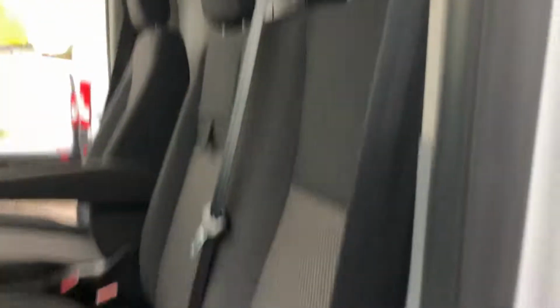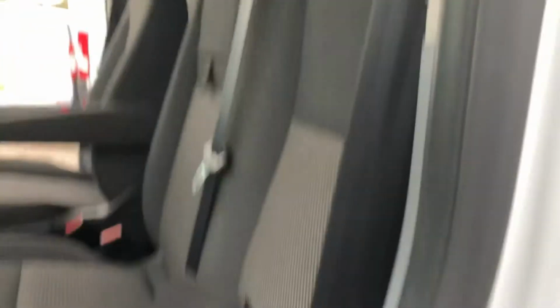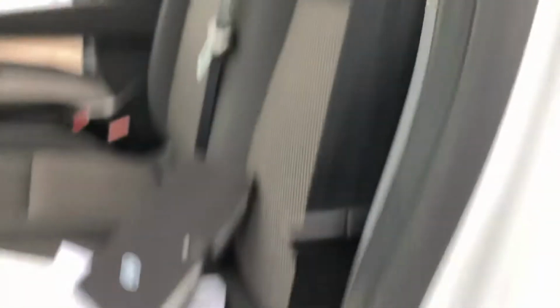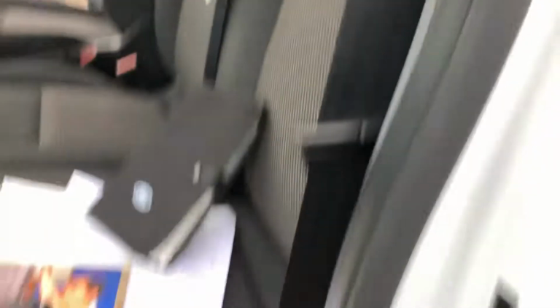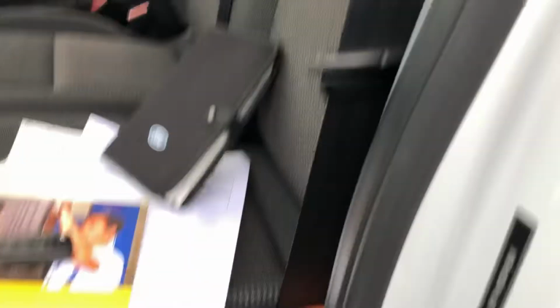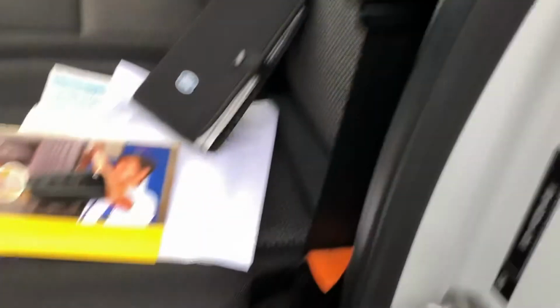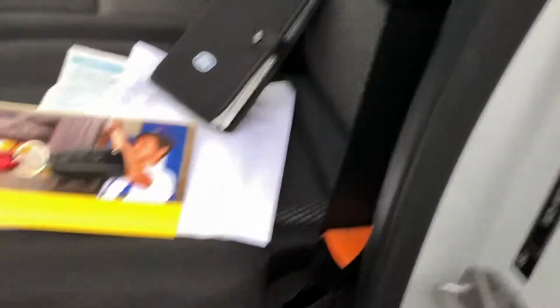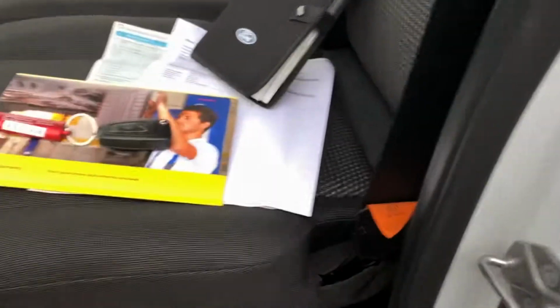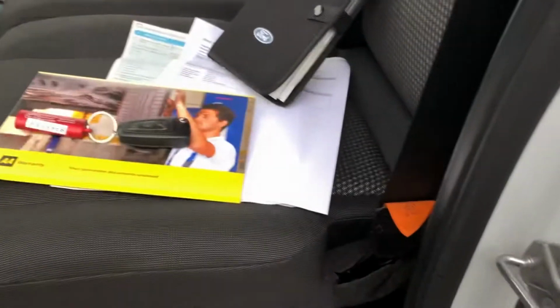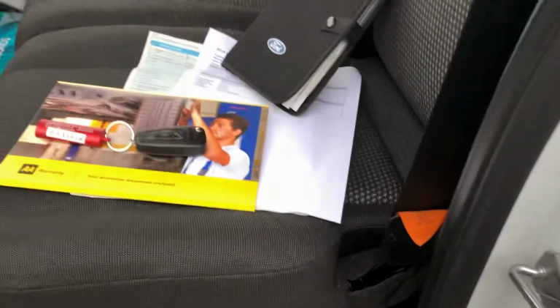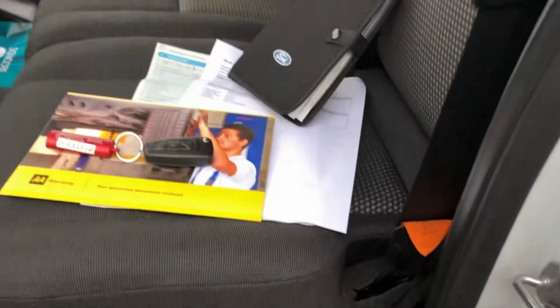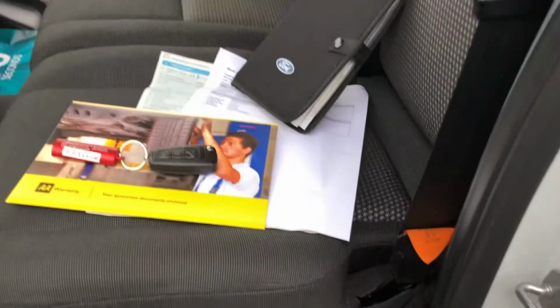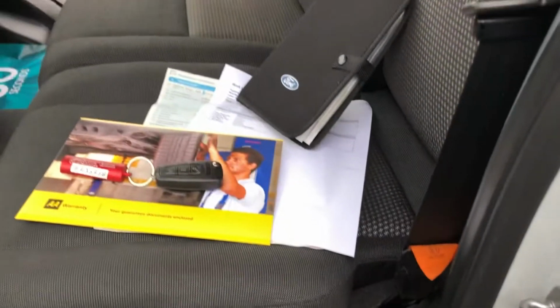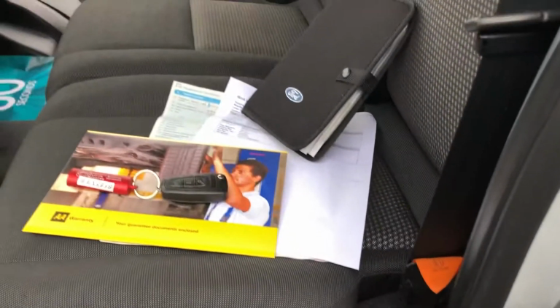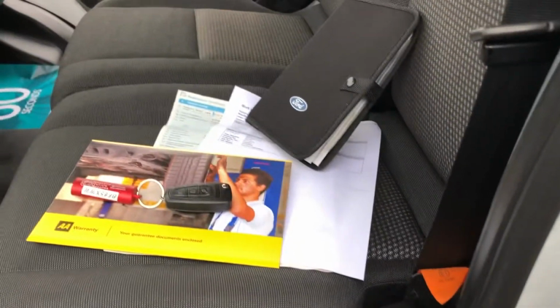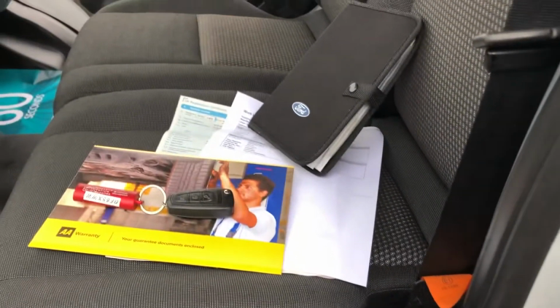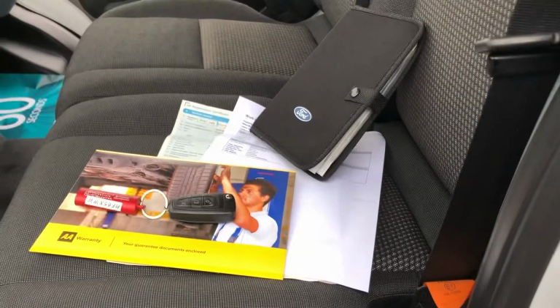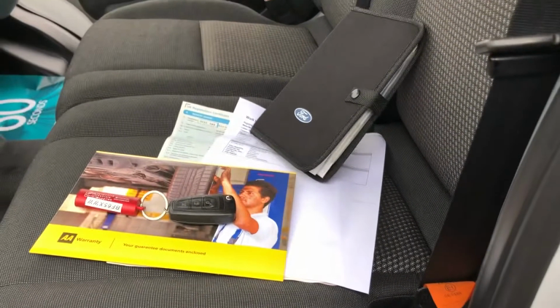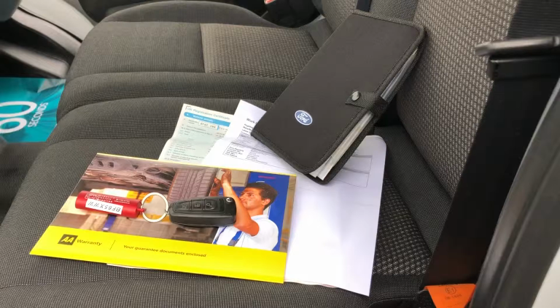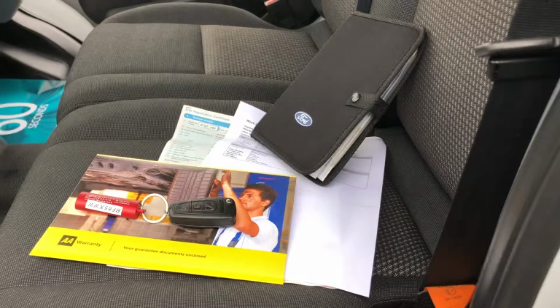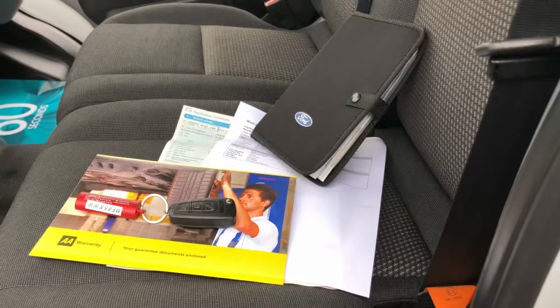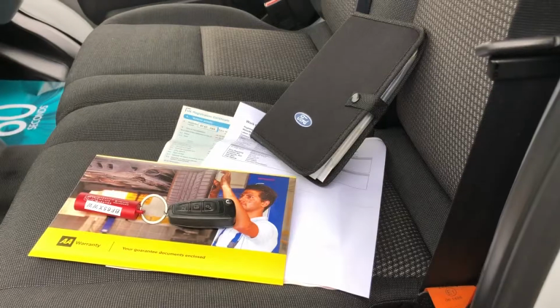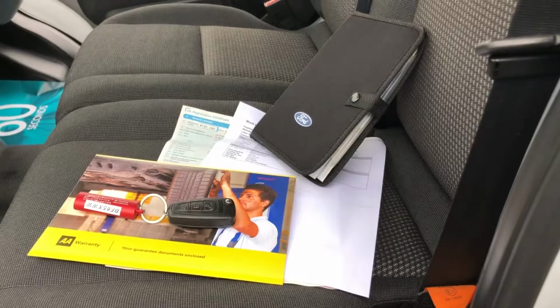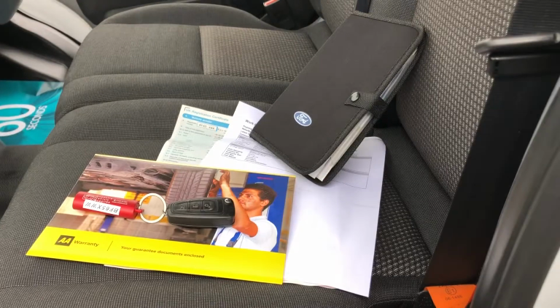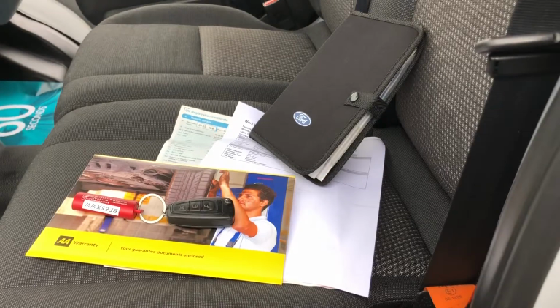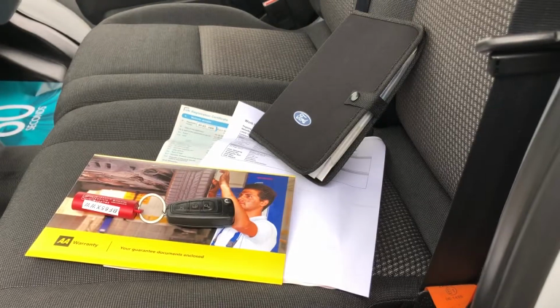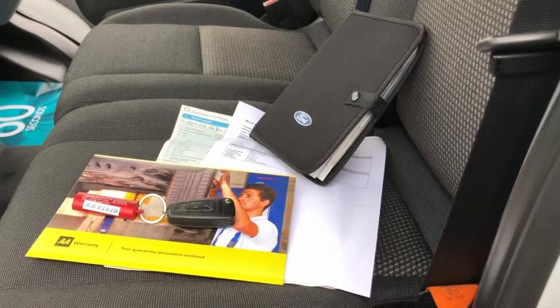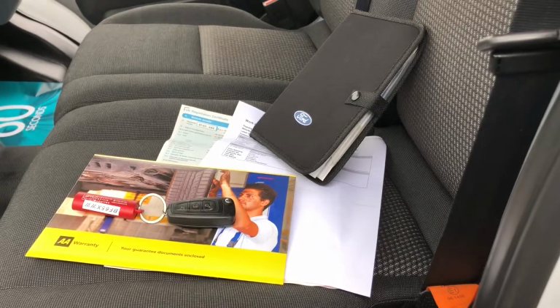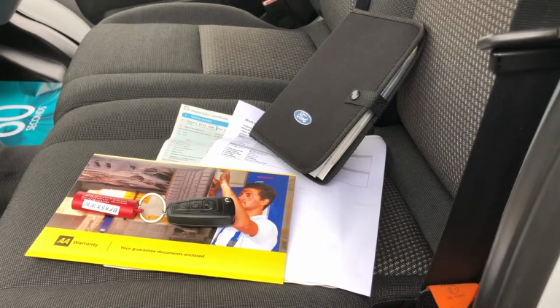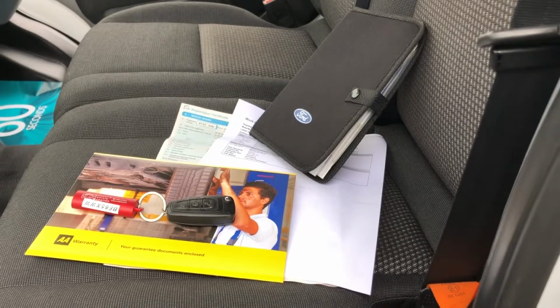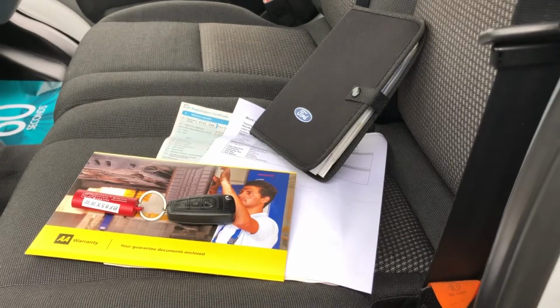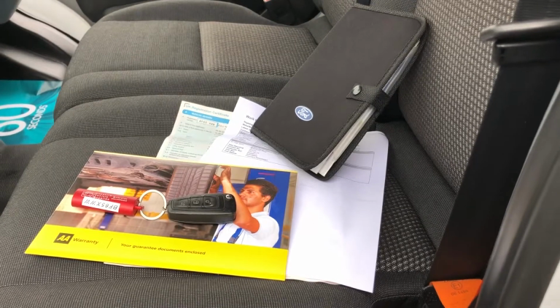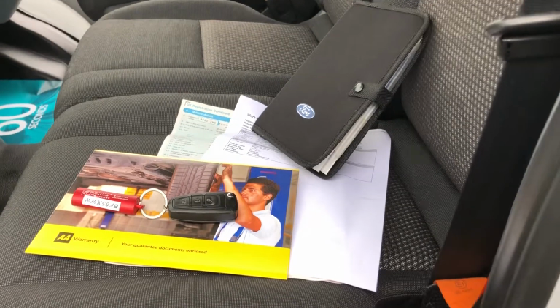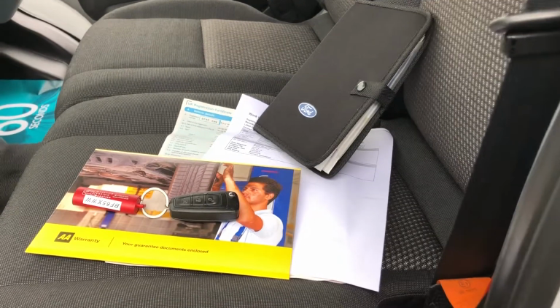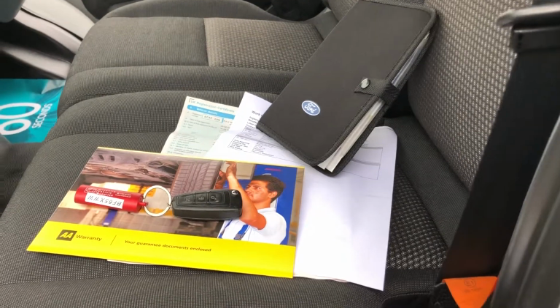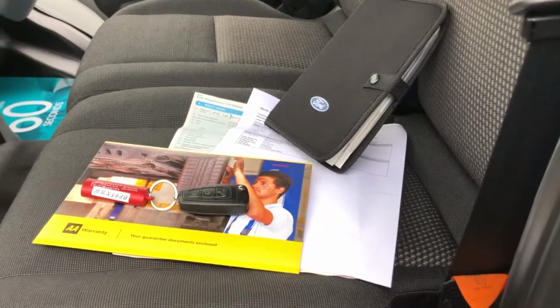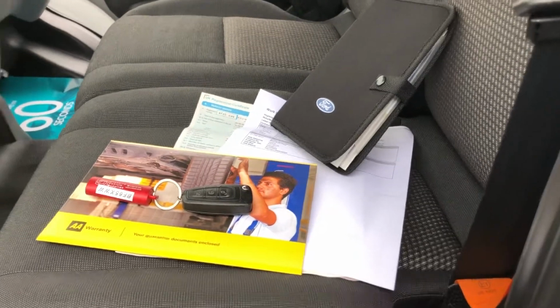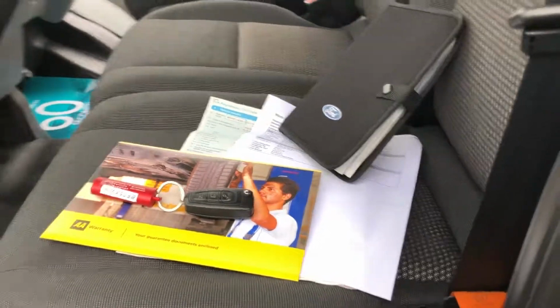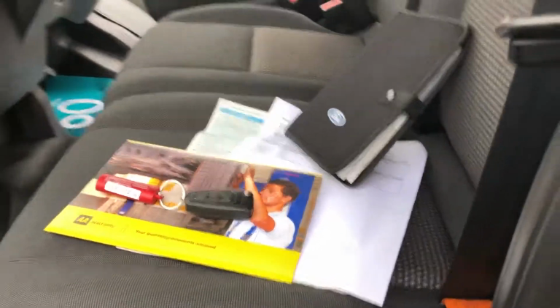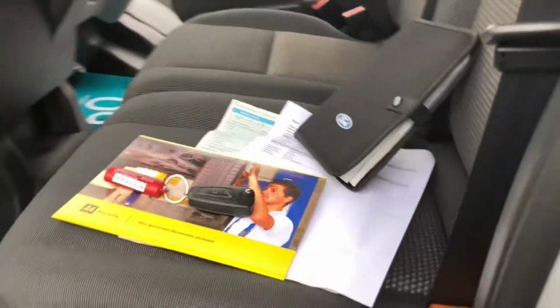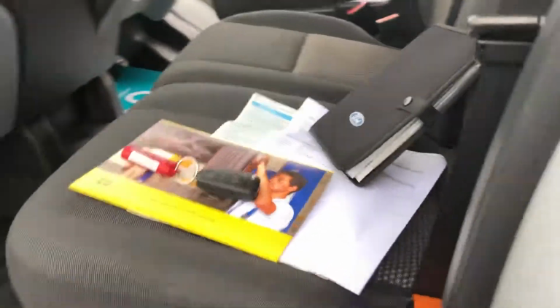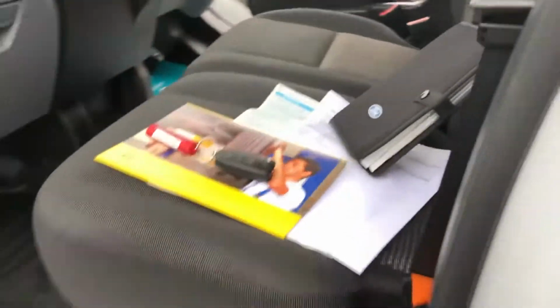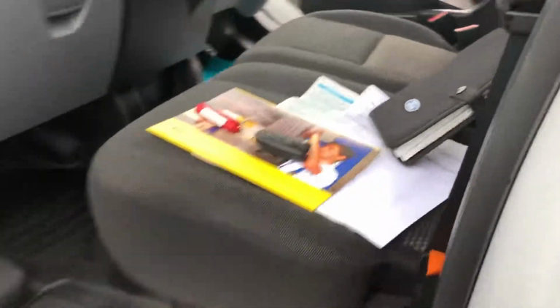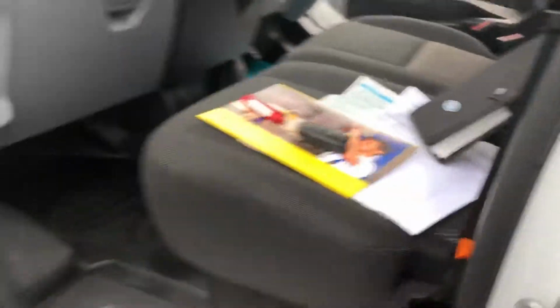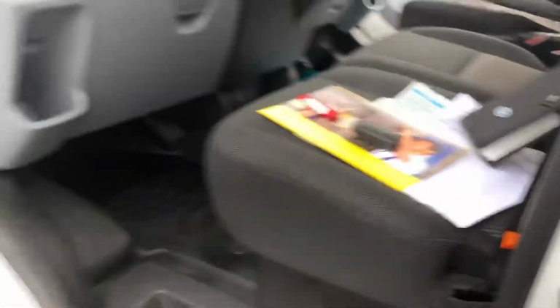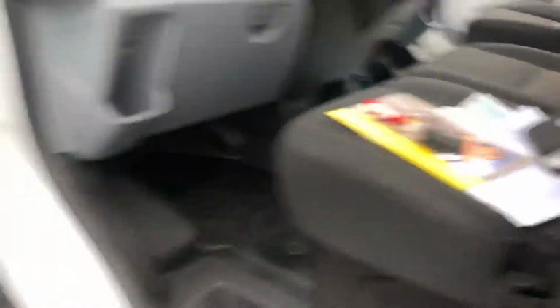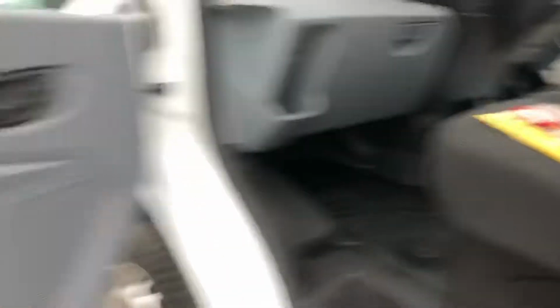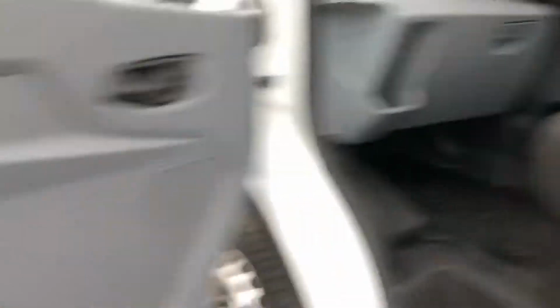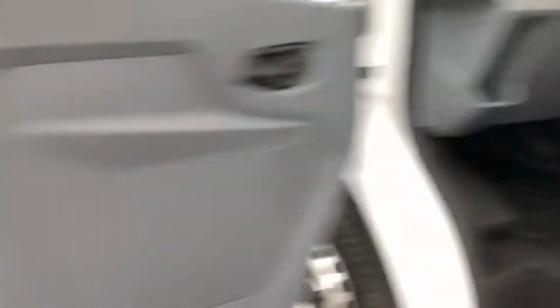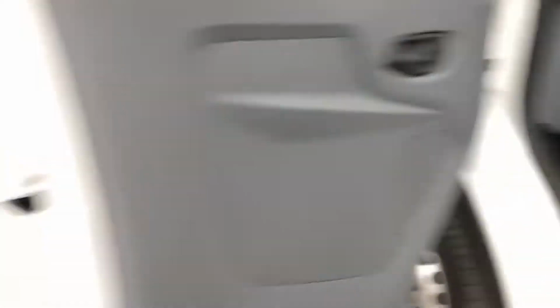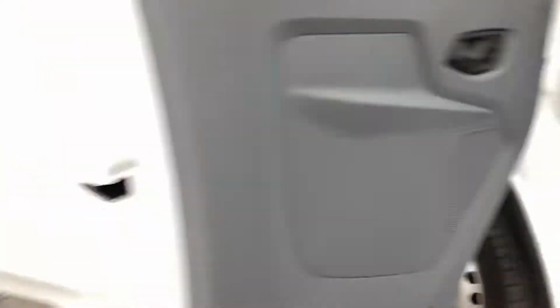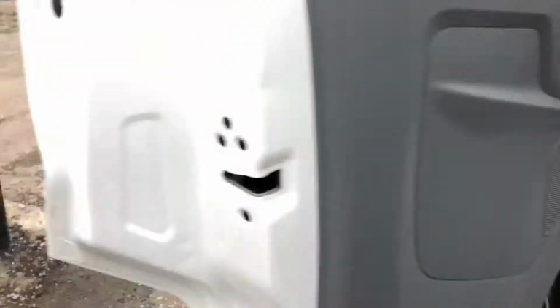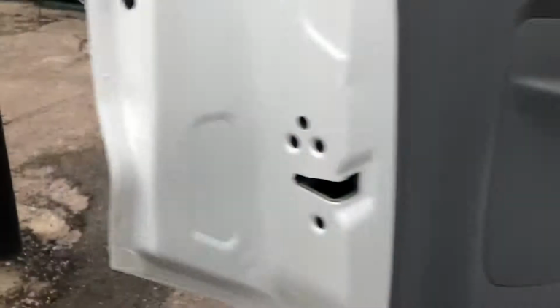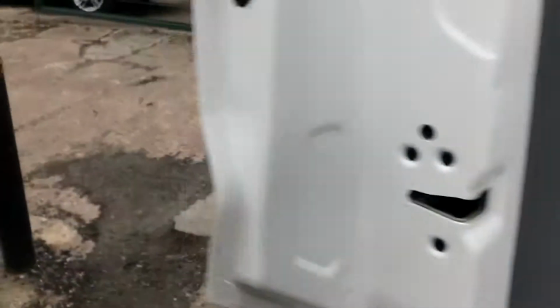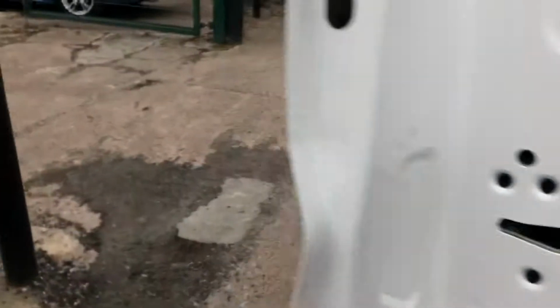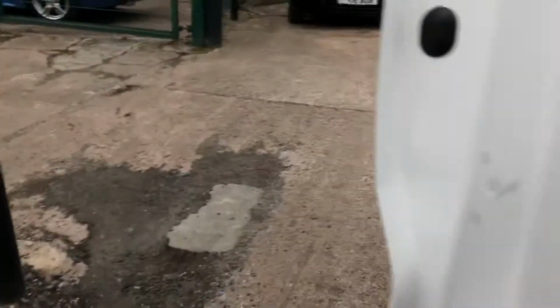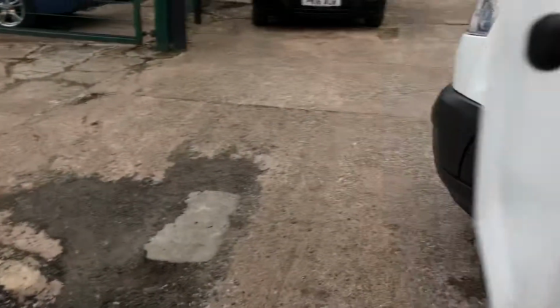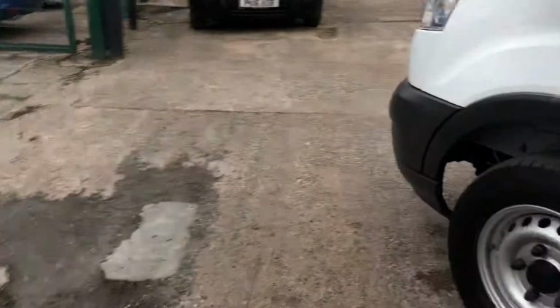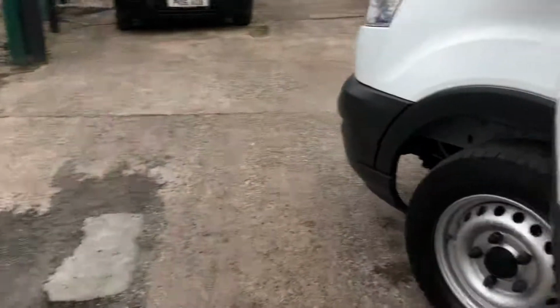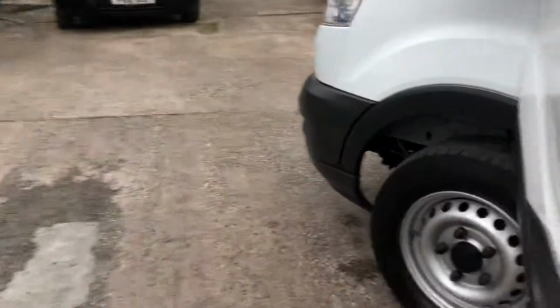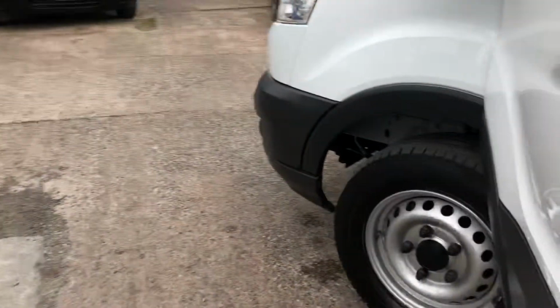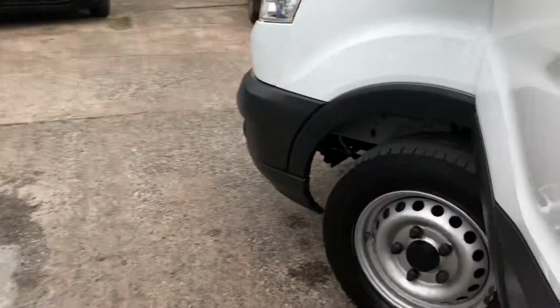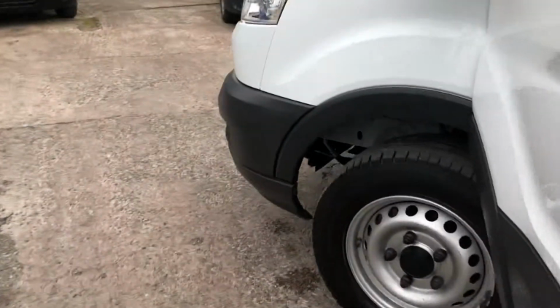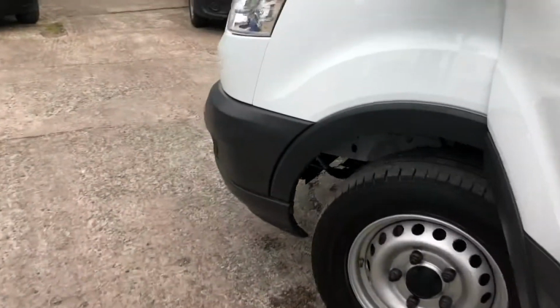And here's all your documents — your full V5, full service history. Main key; there's no spare key with this one at the moment.